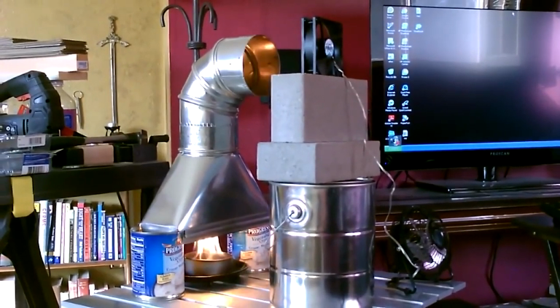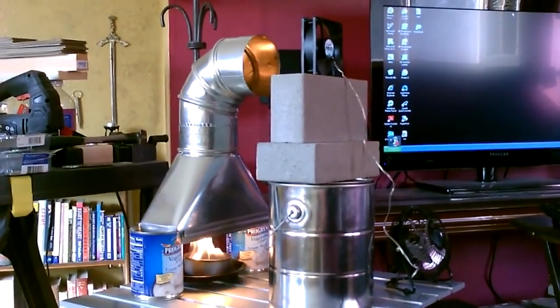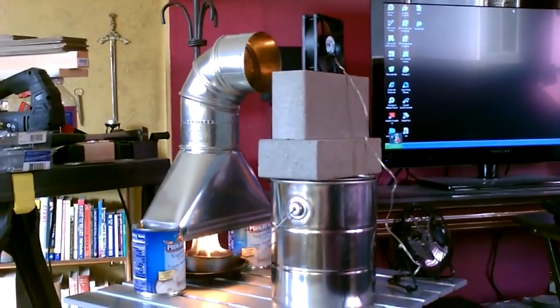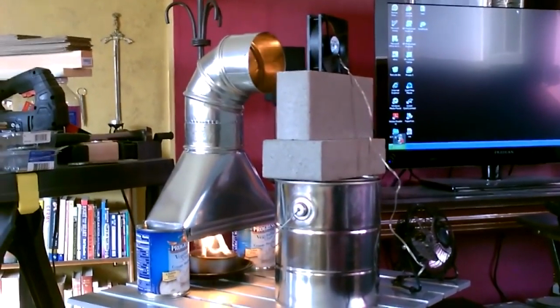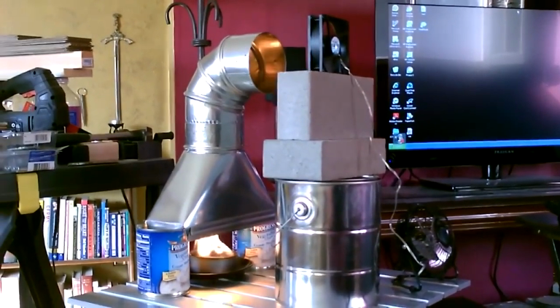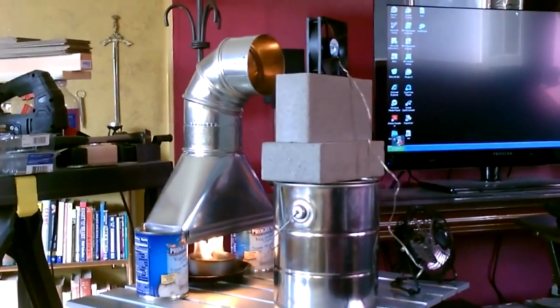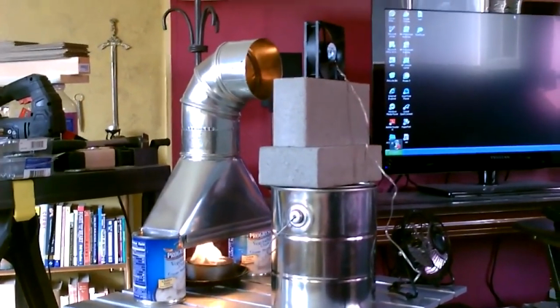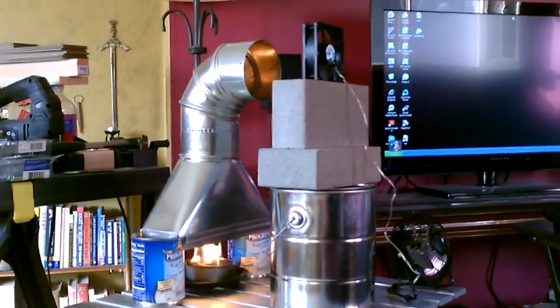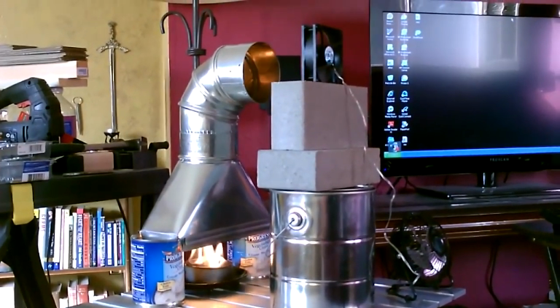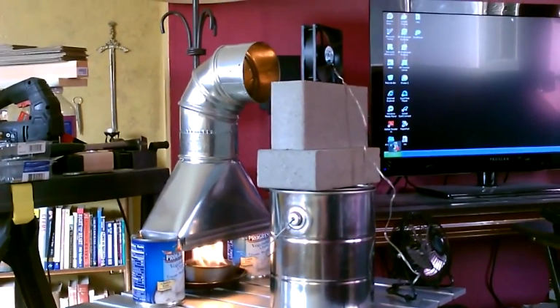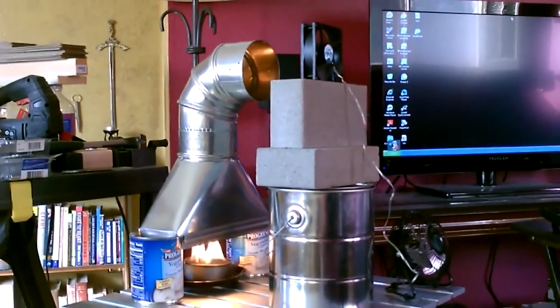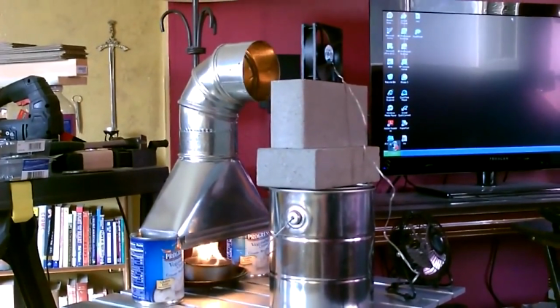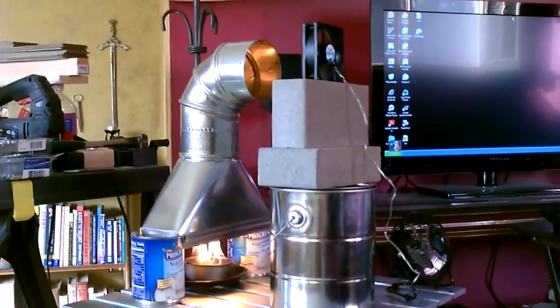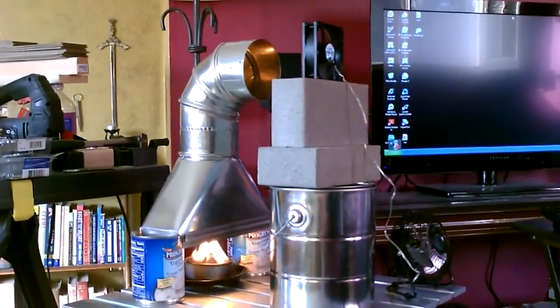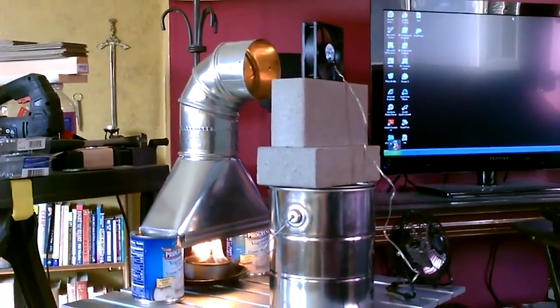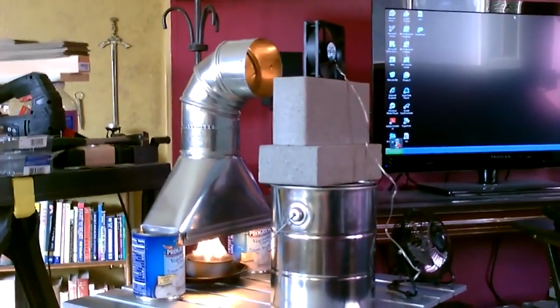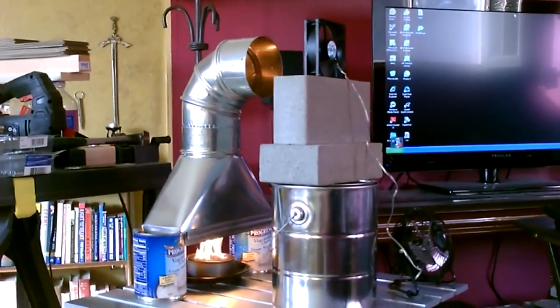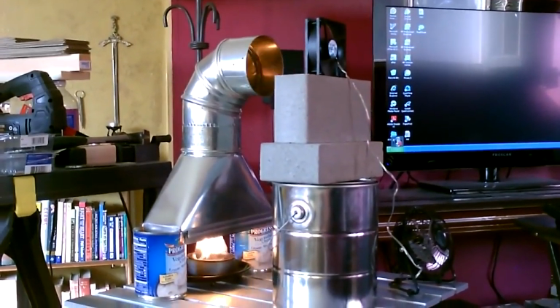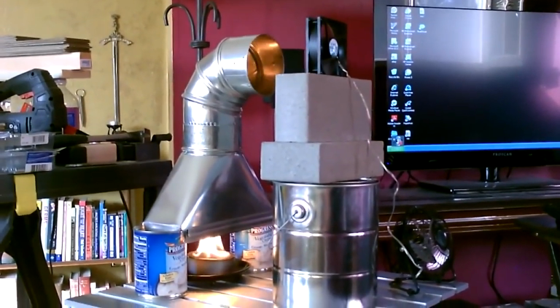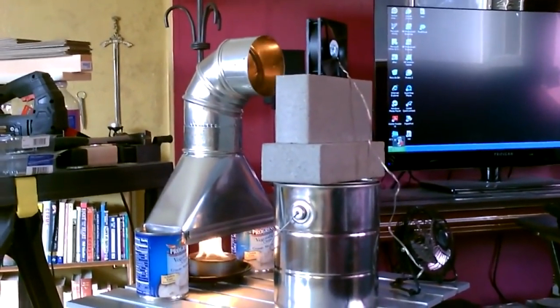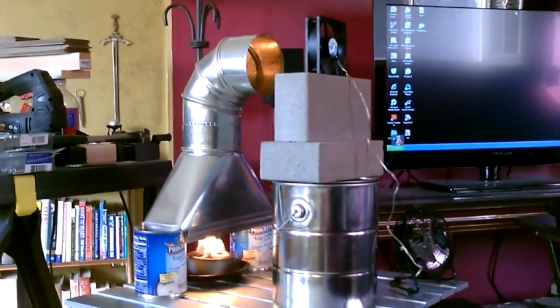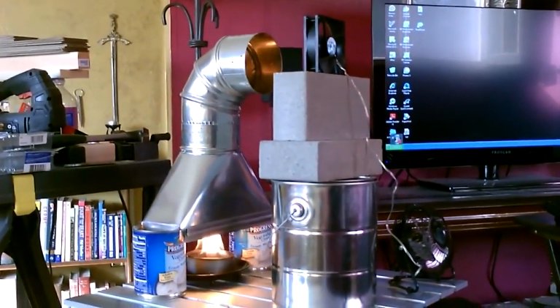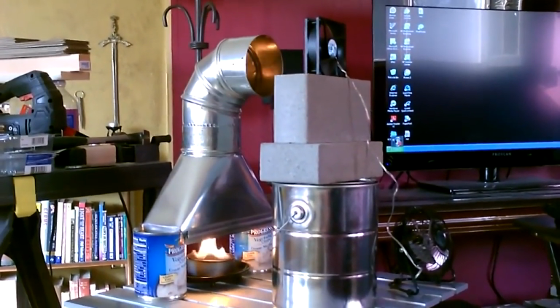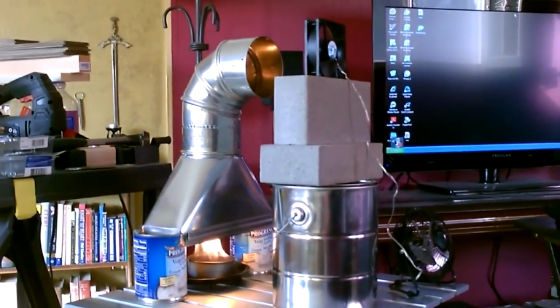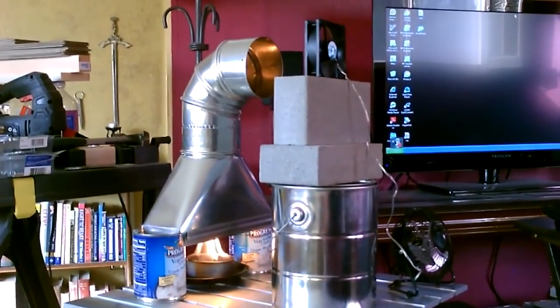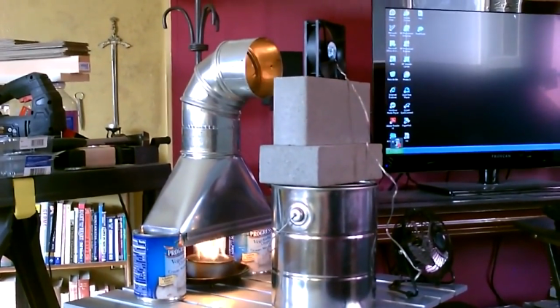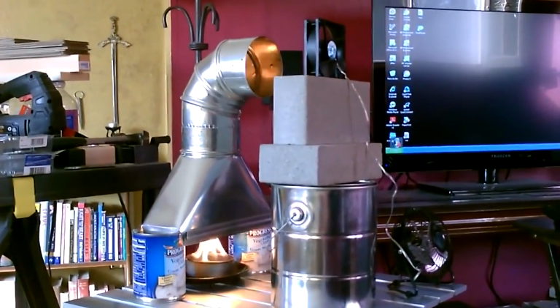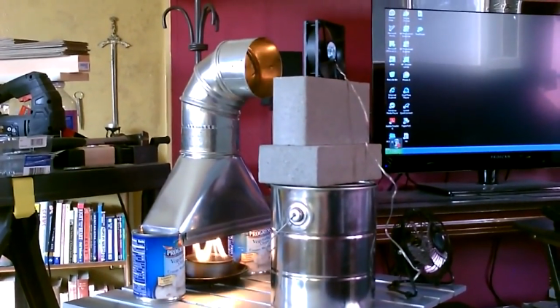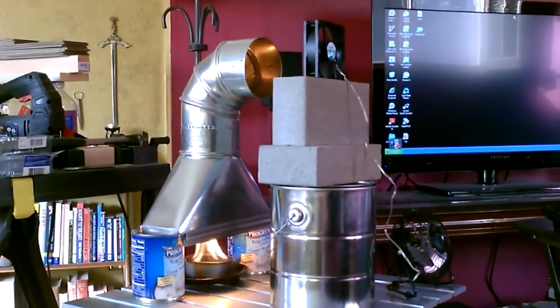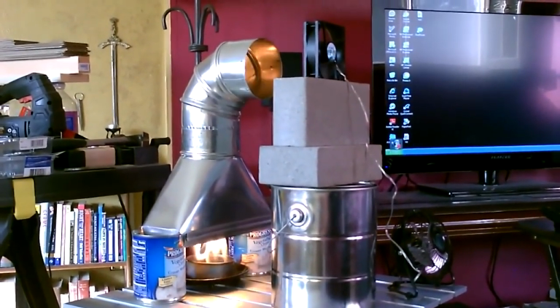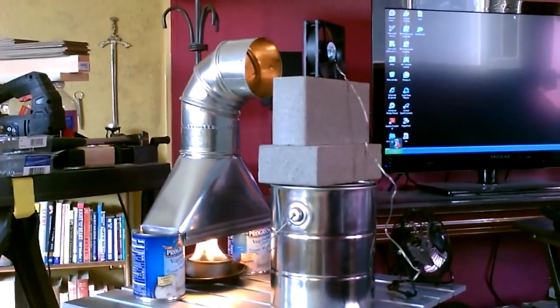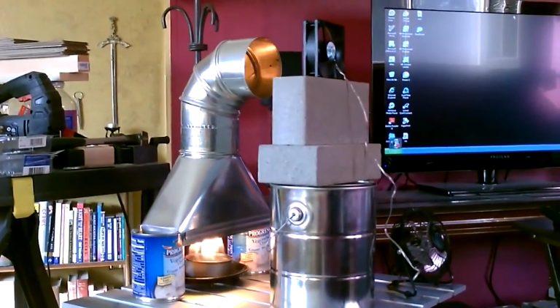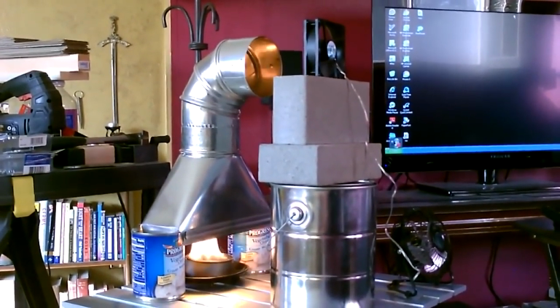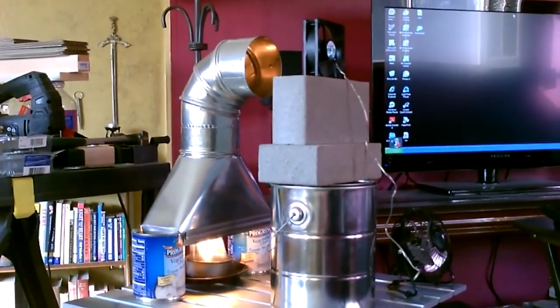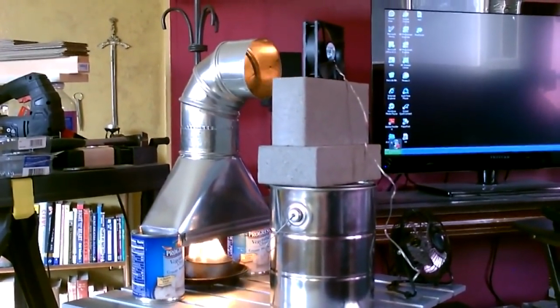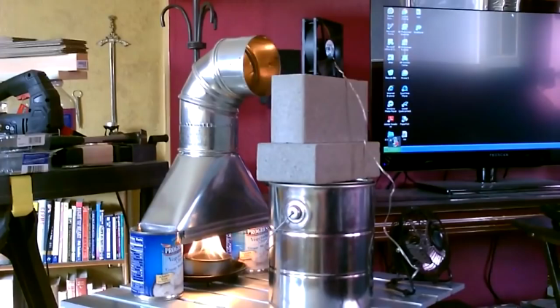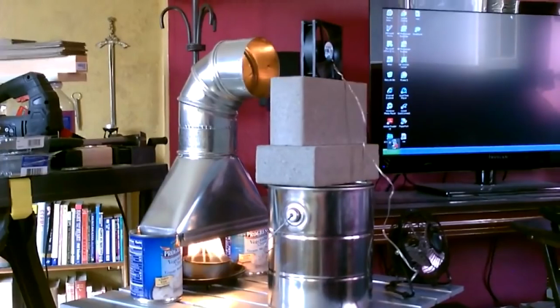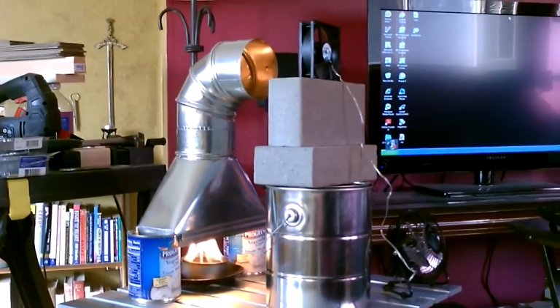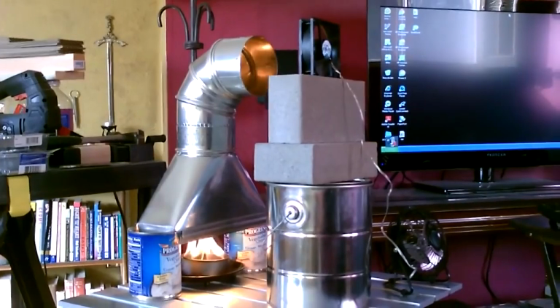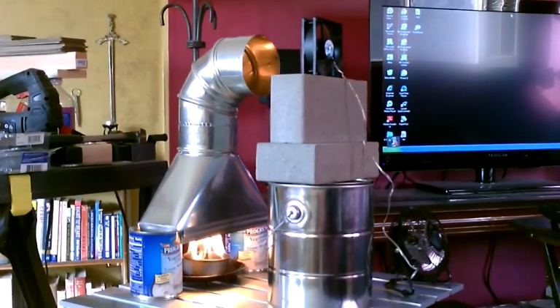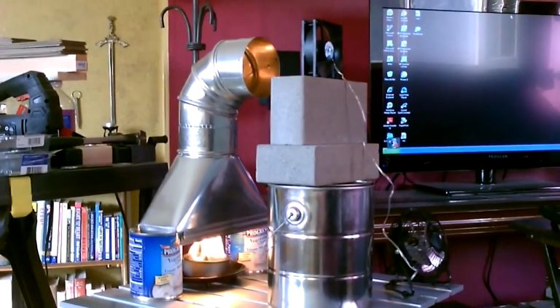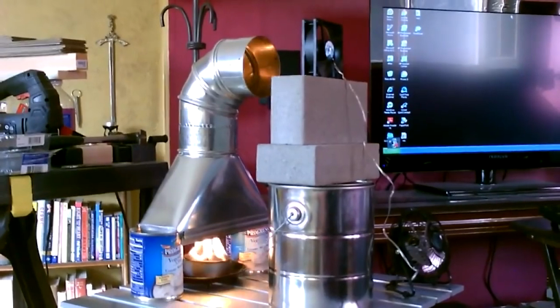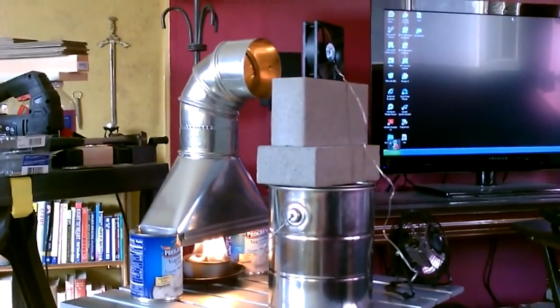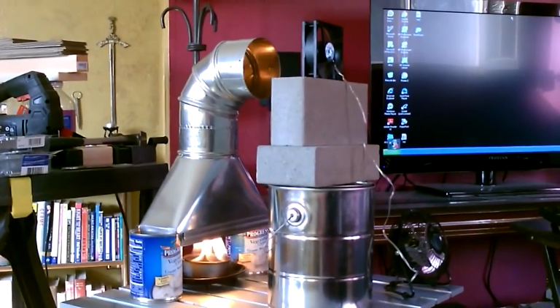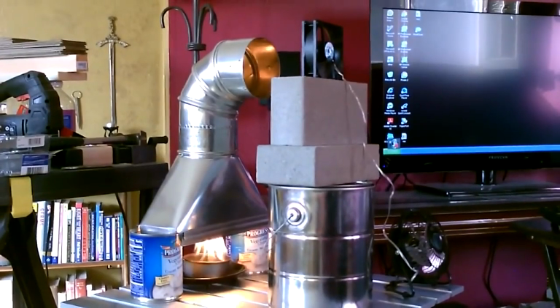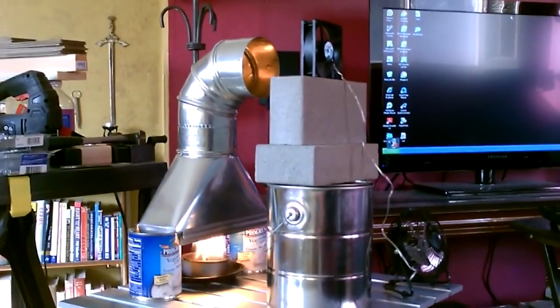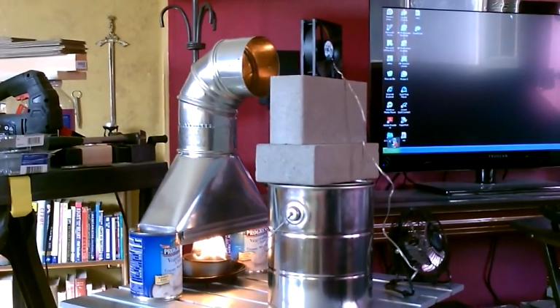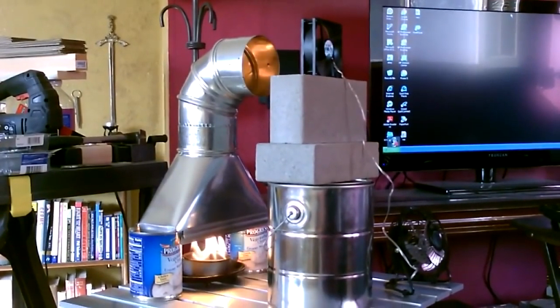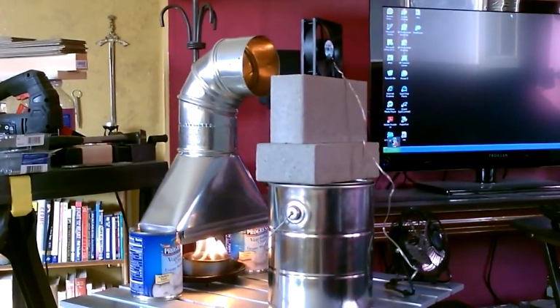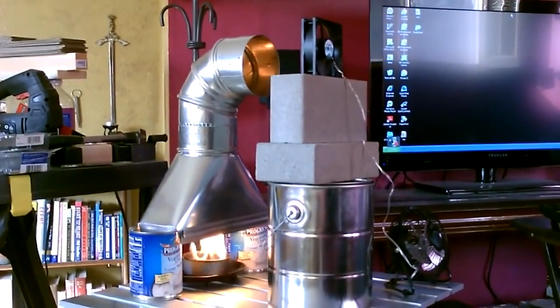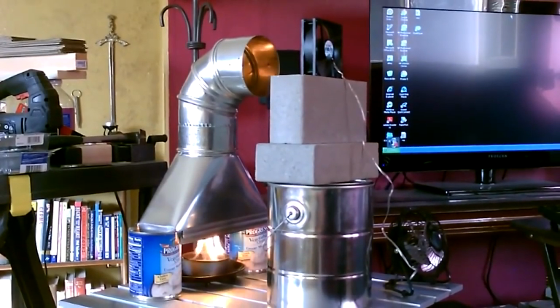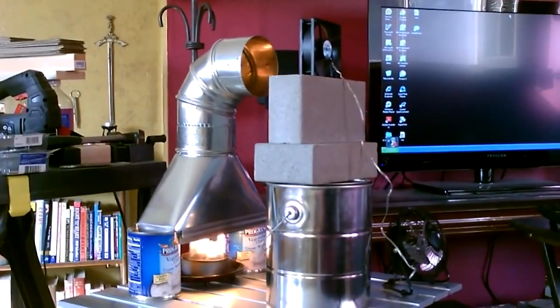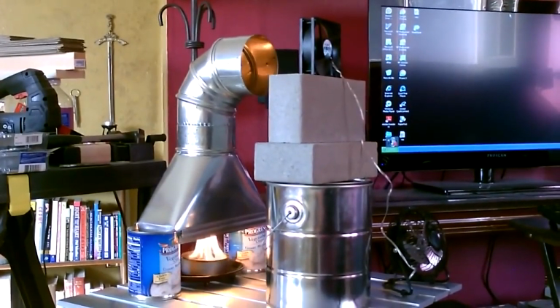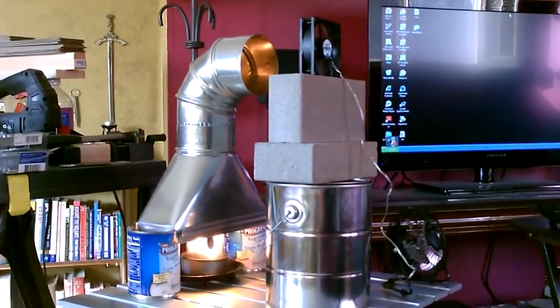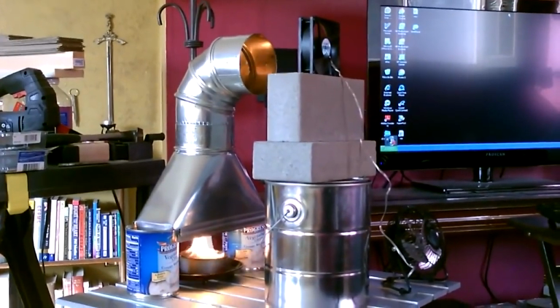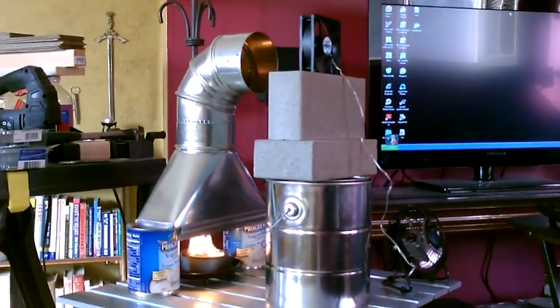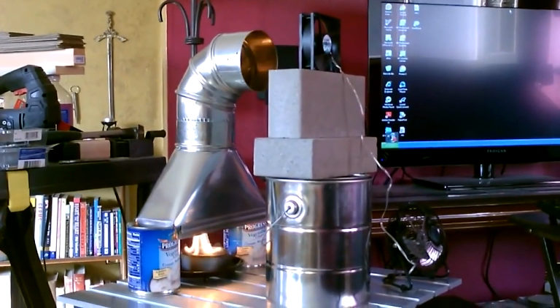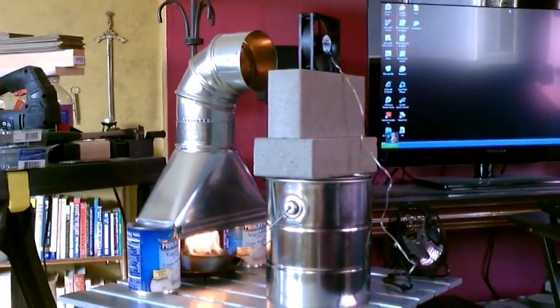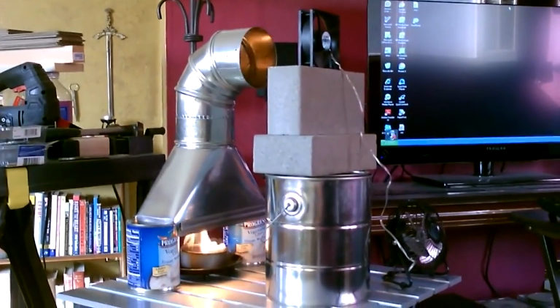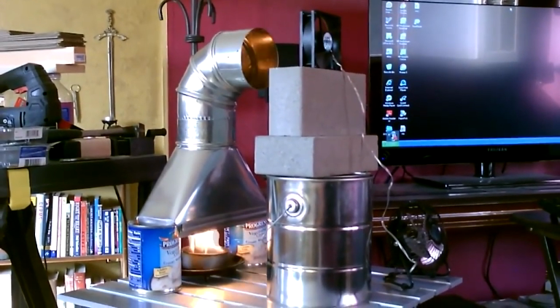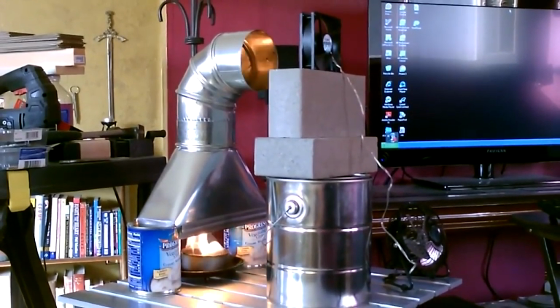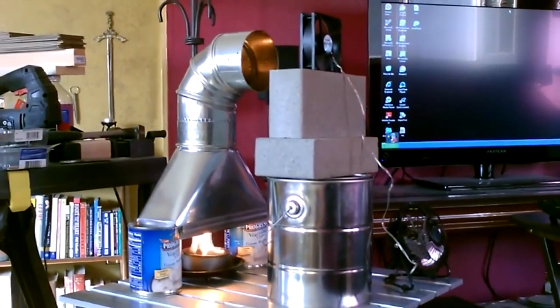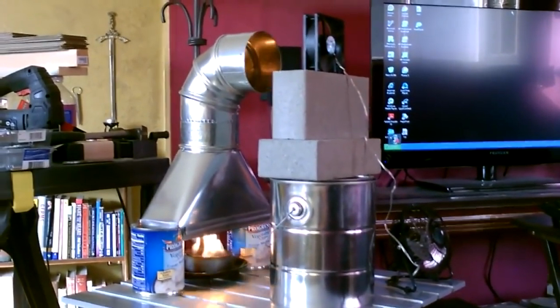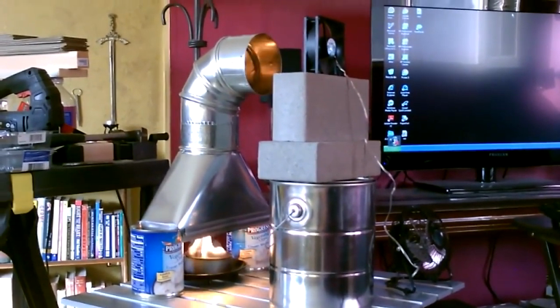Hey there. This is just a quick video to show you a small DIY alcohol-fueled furnace you can put together to heat a room.